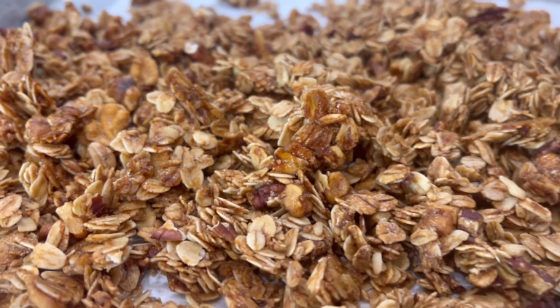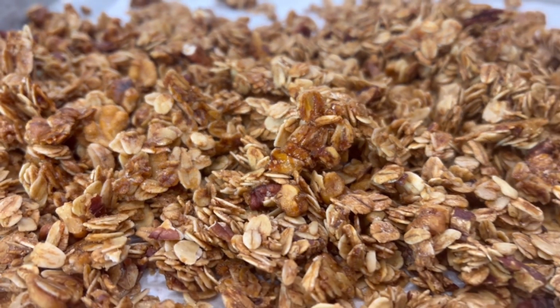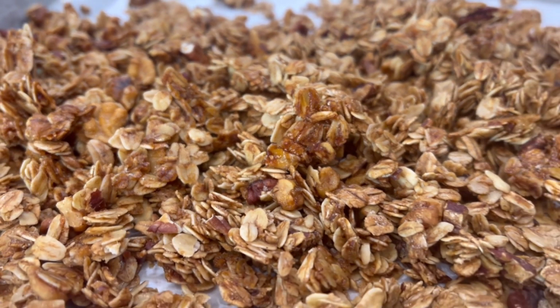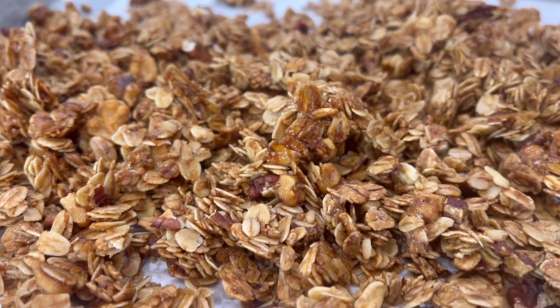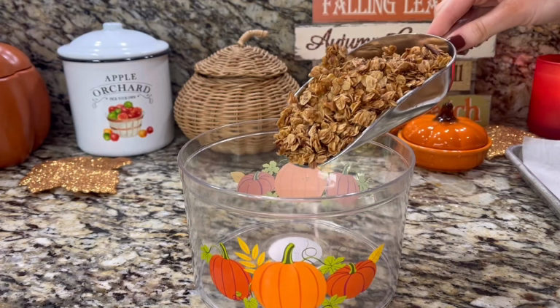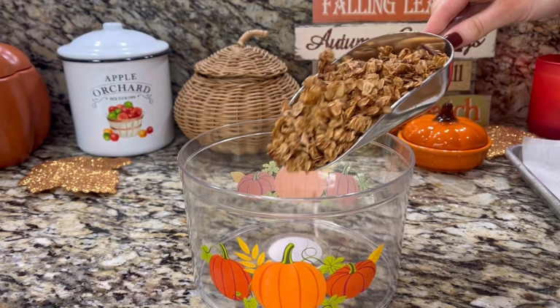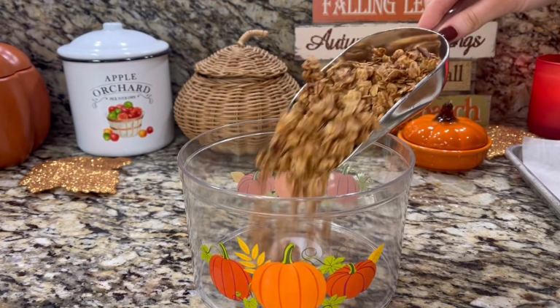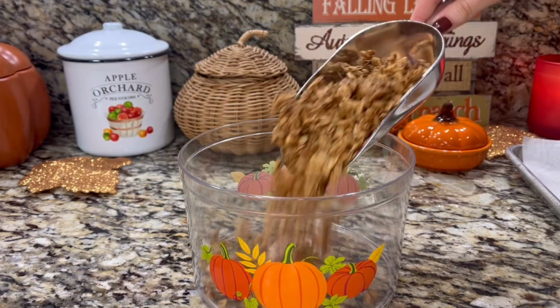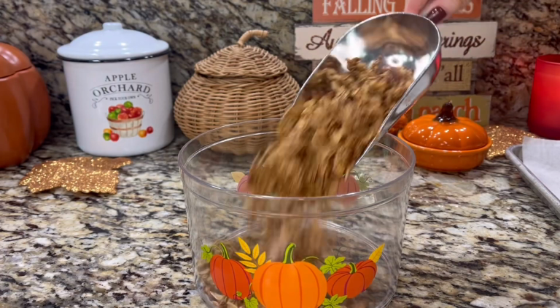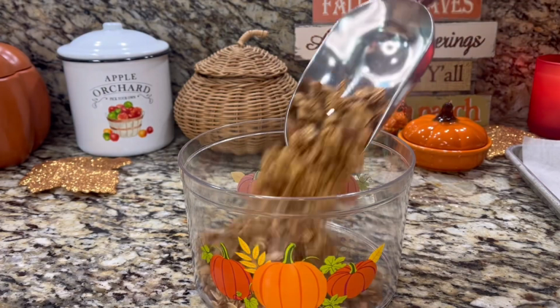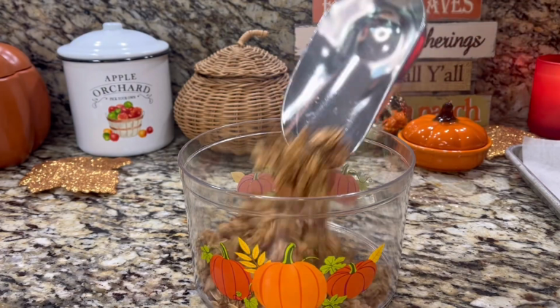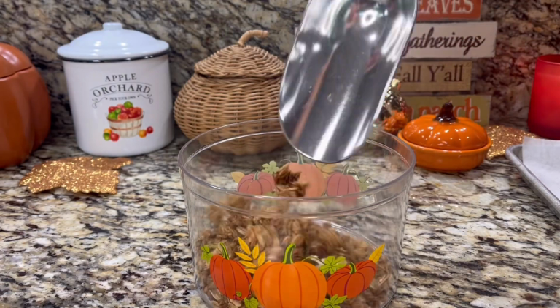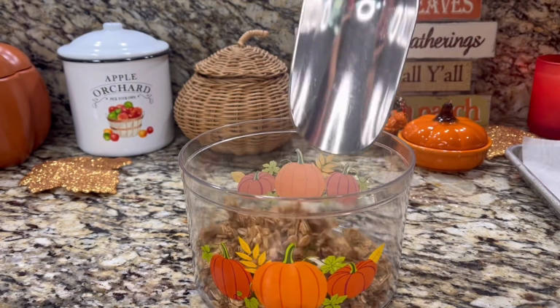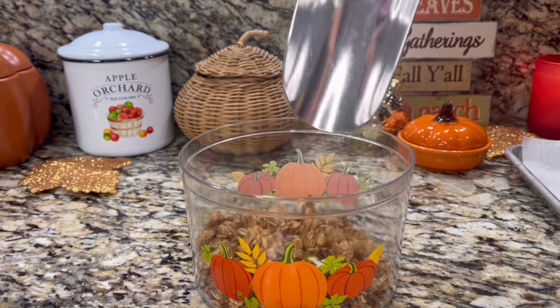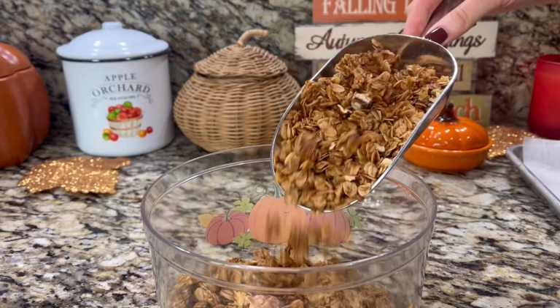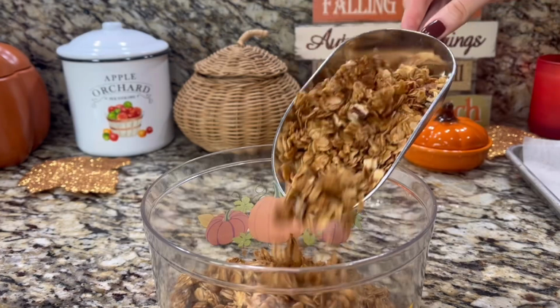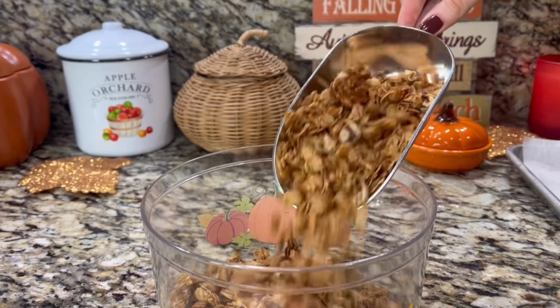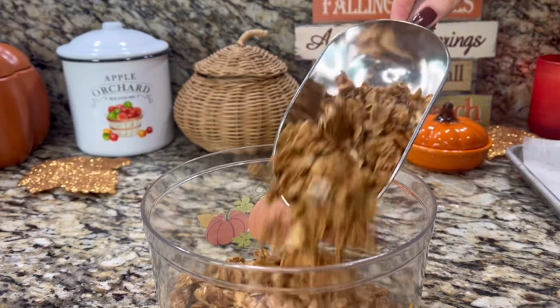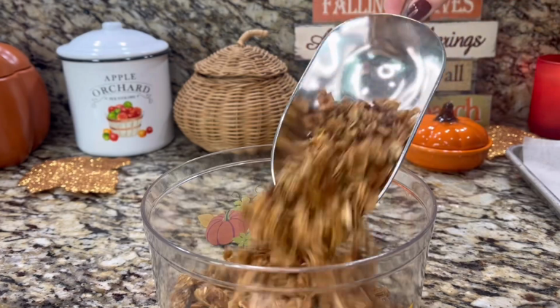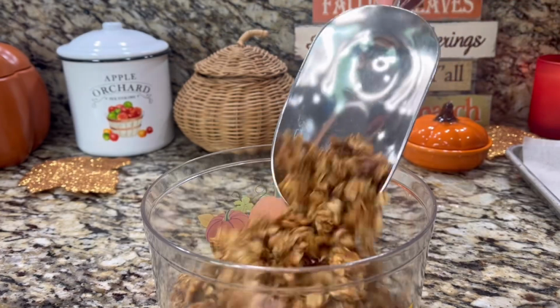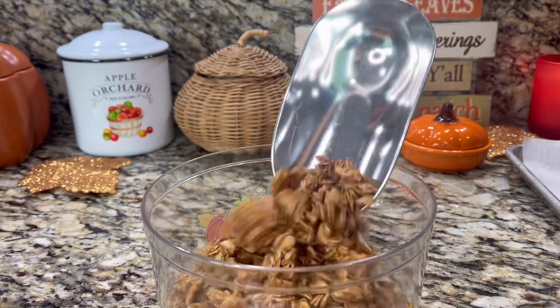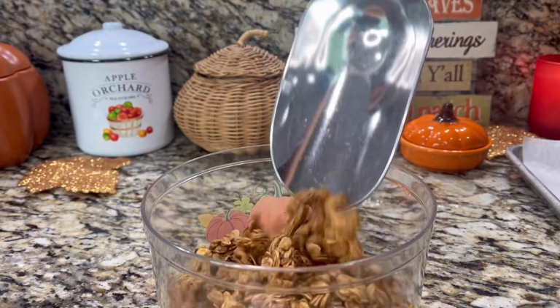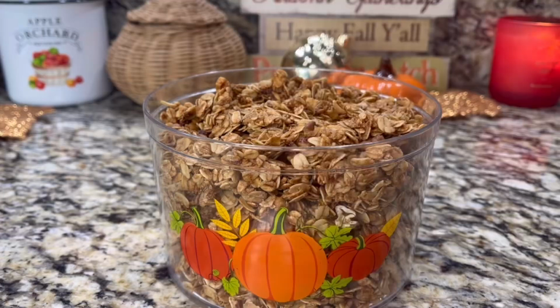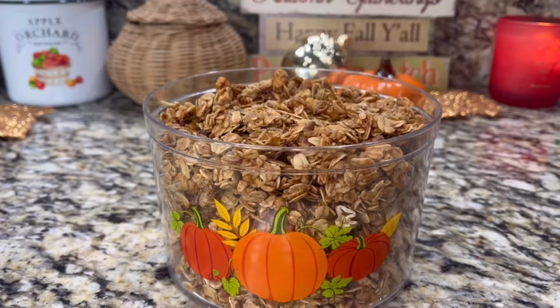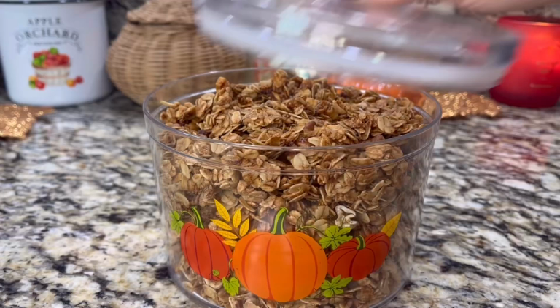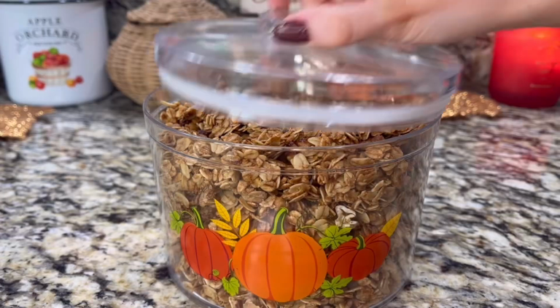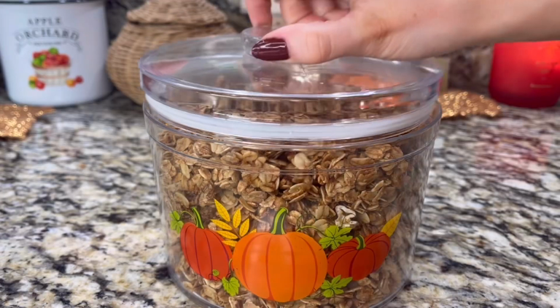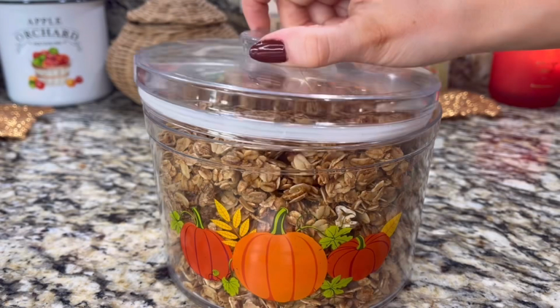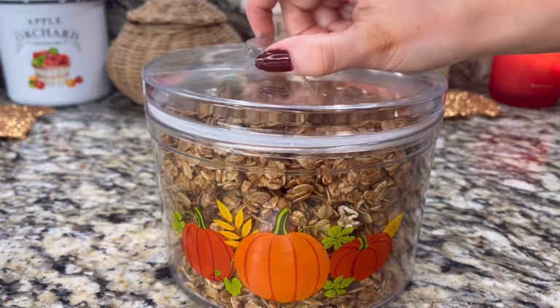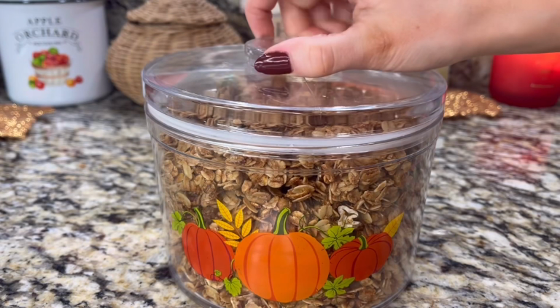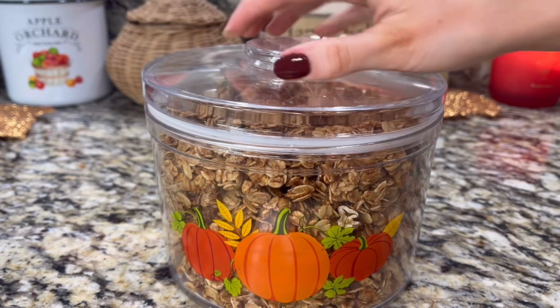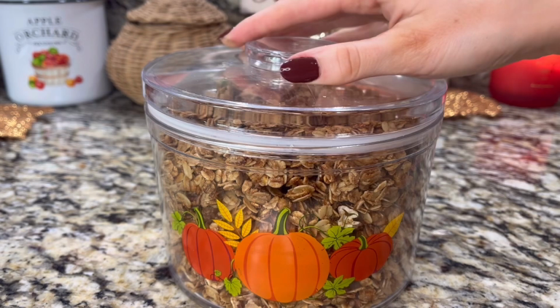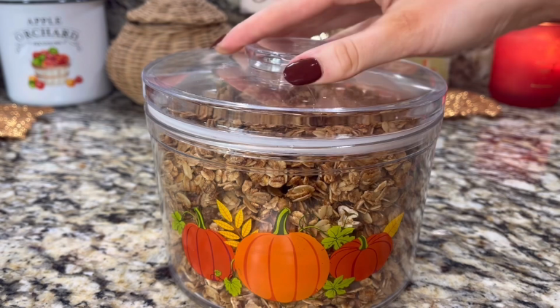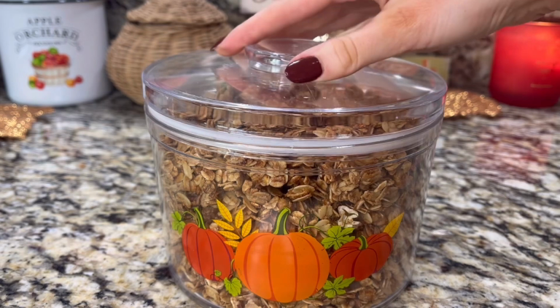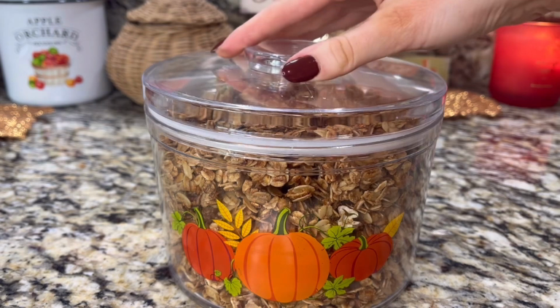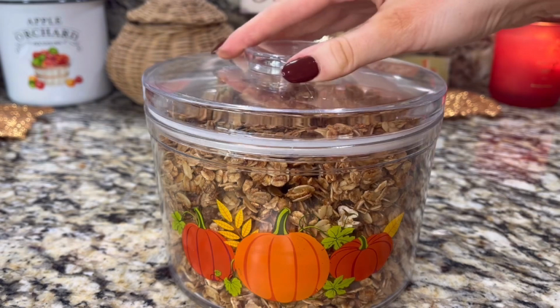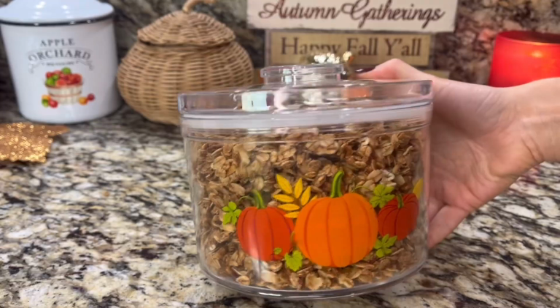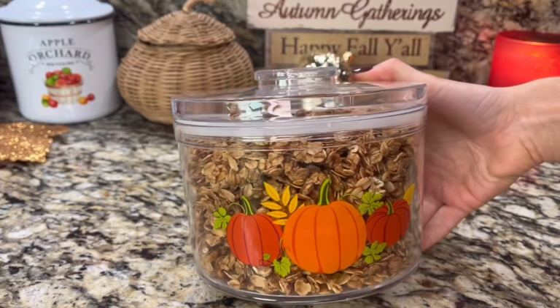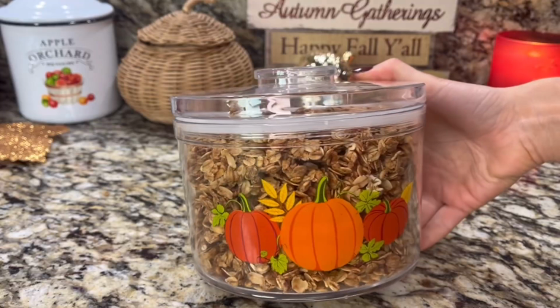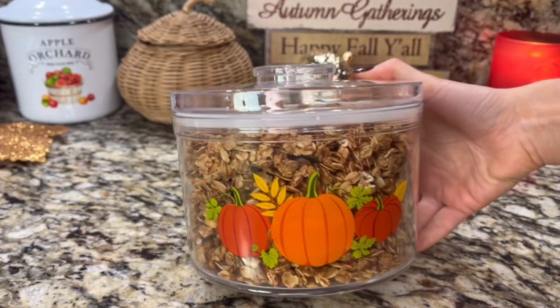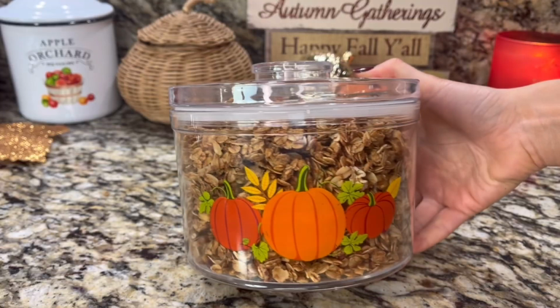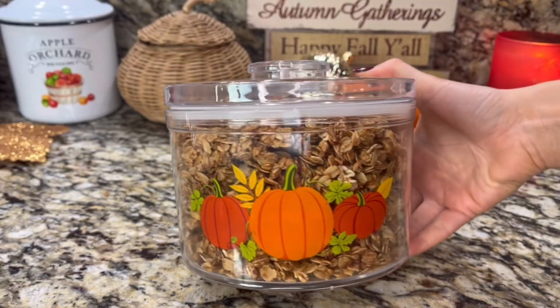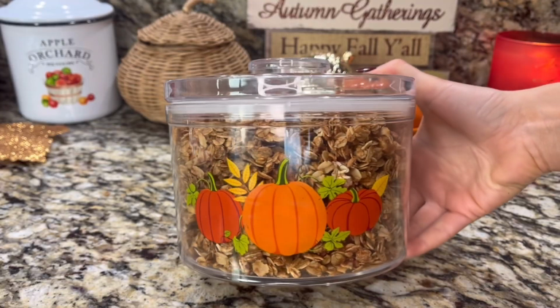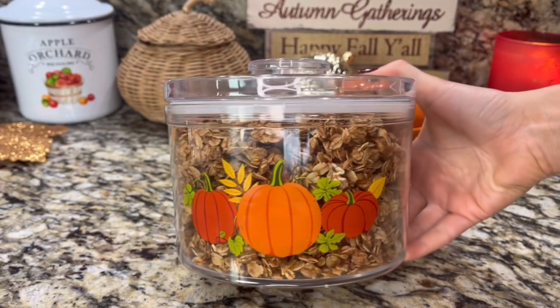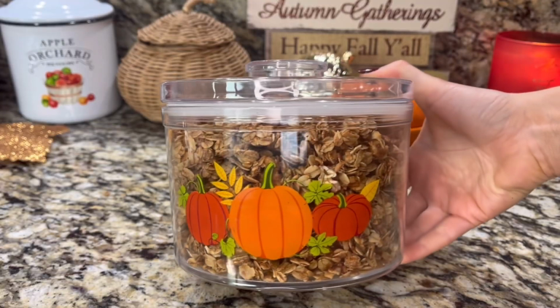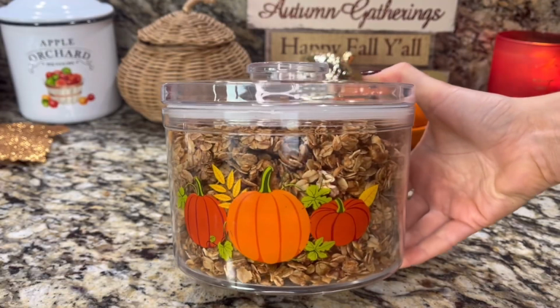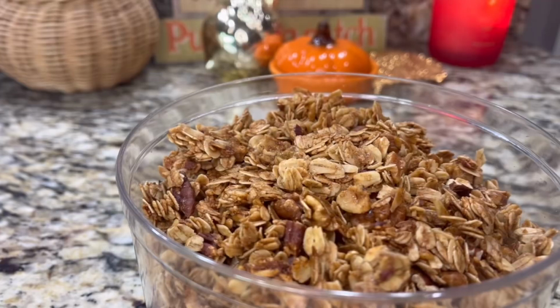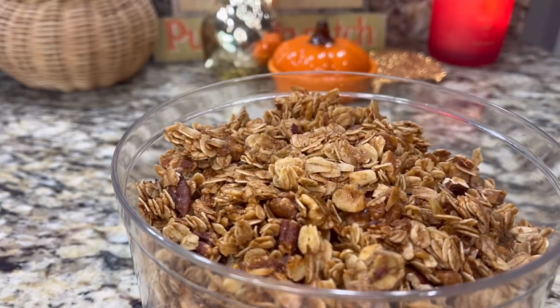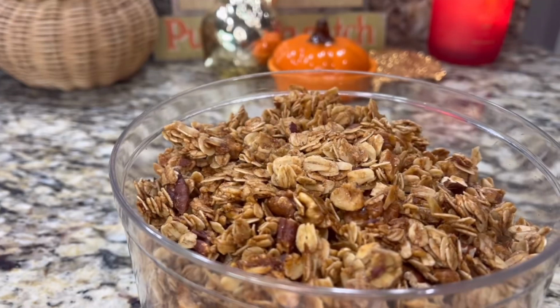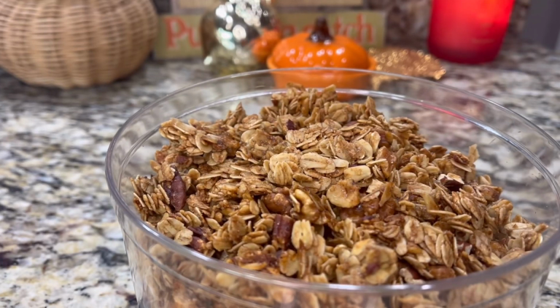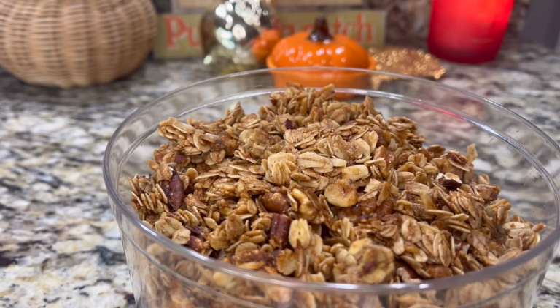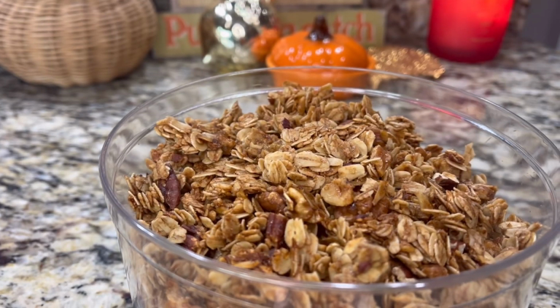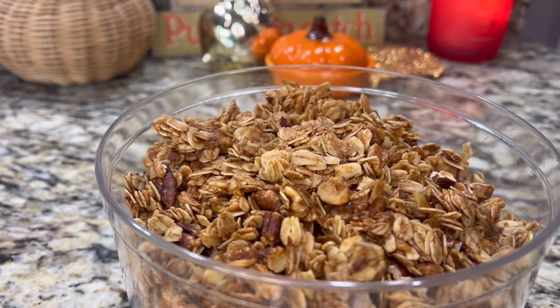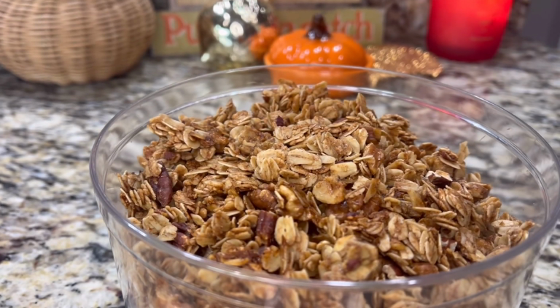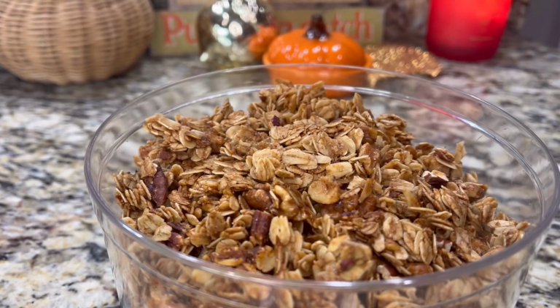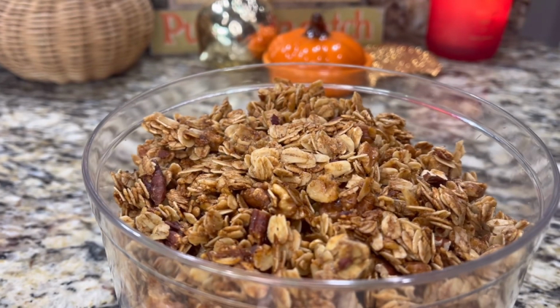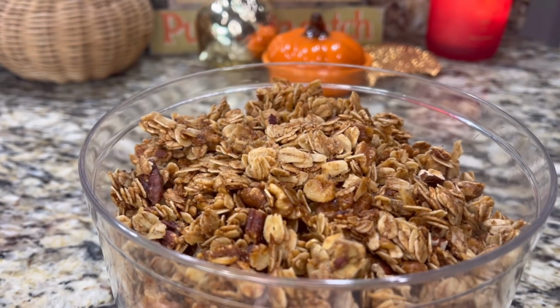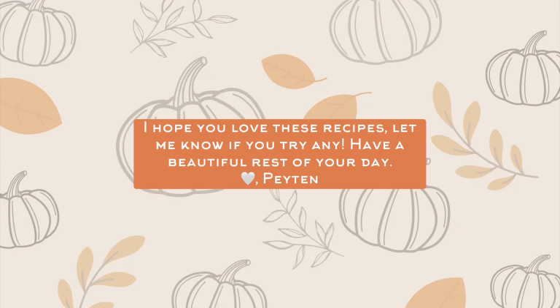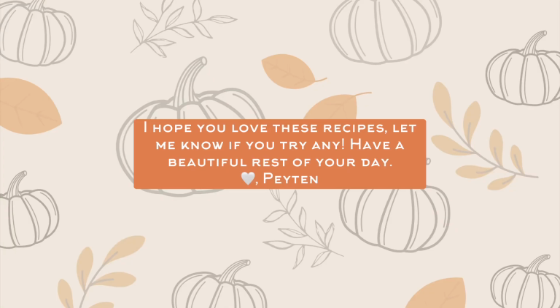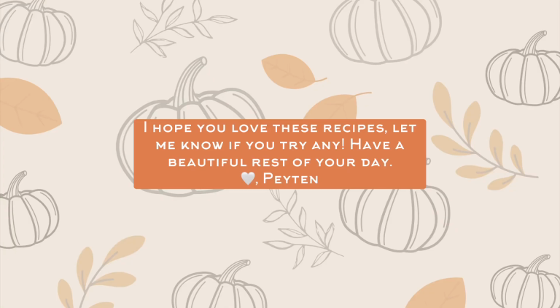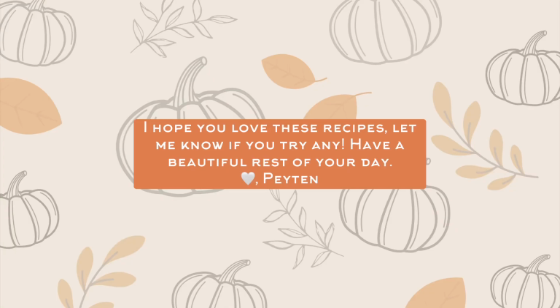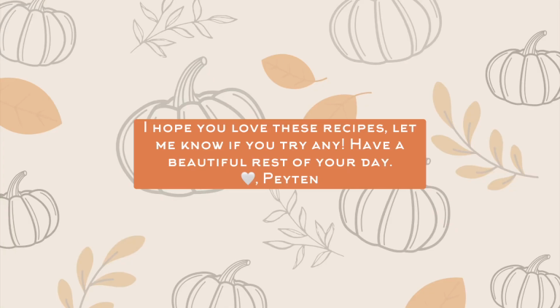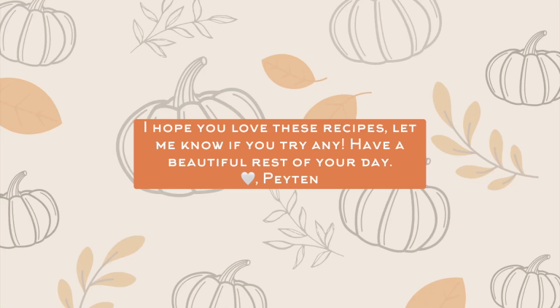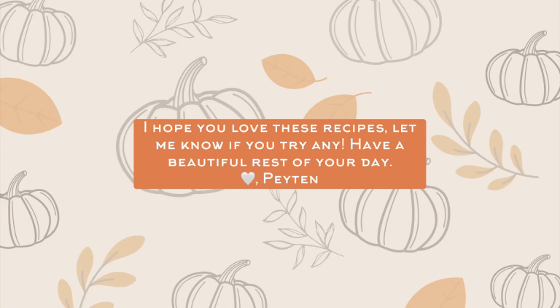This can be stored in an airtight container at room temperature for up to 4 weeks.